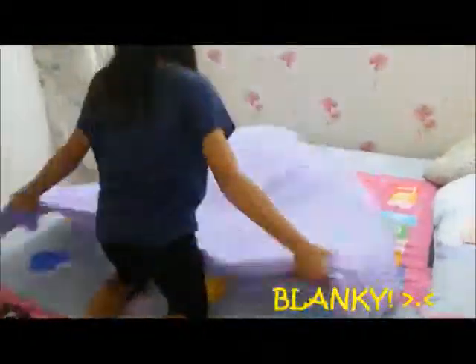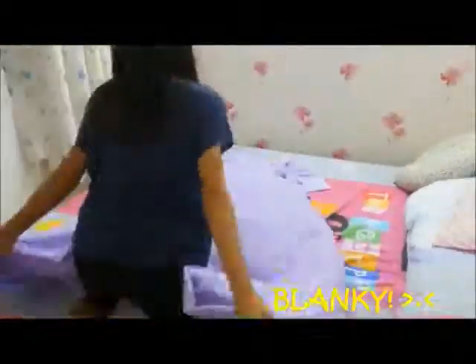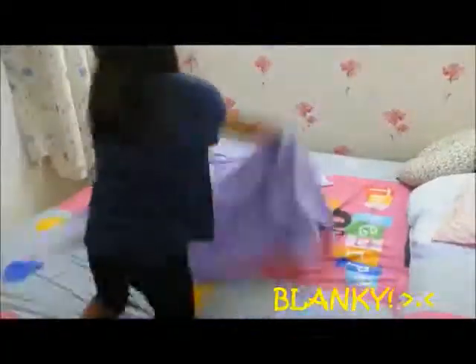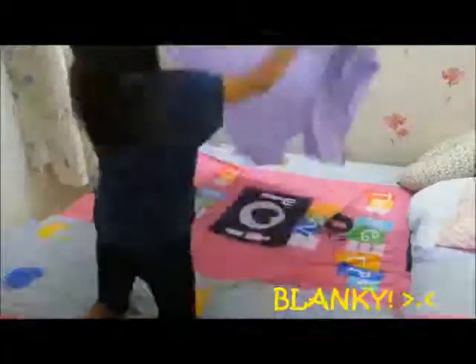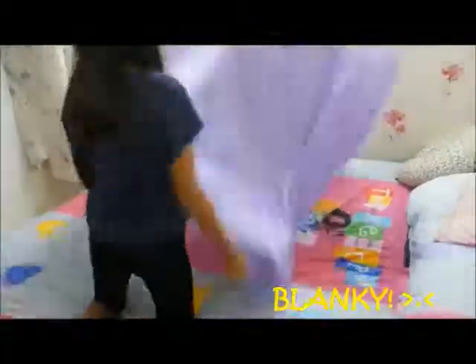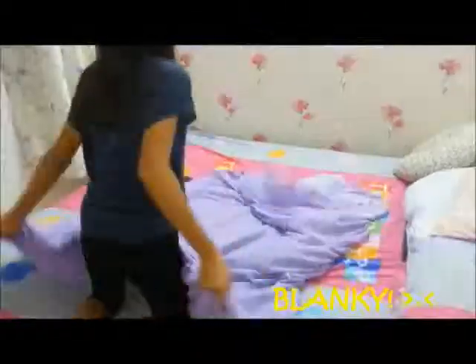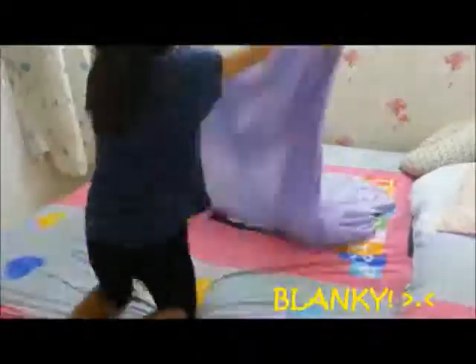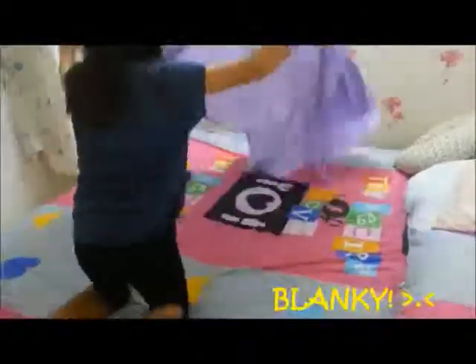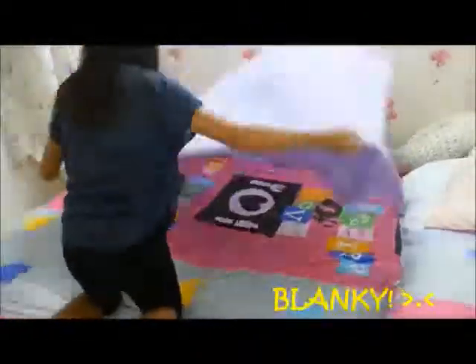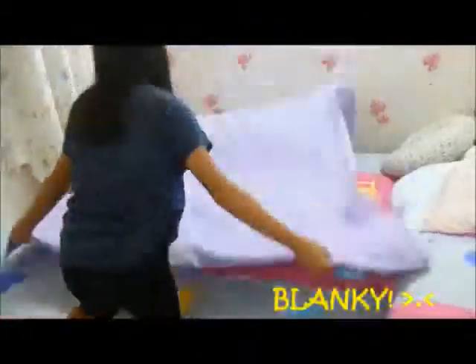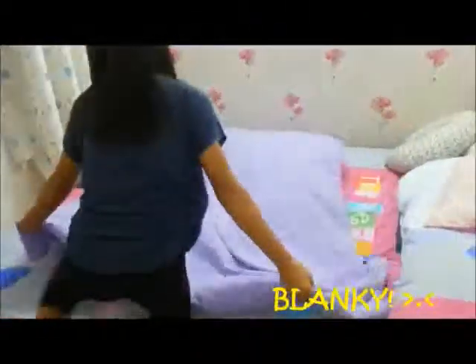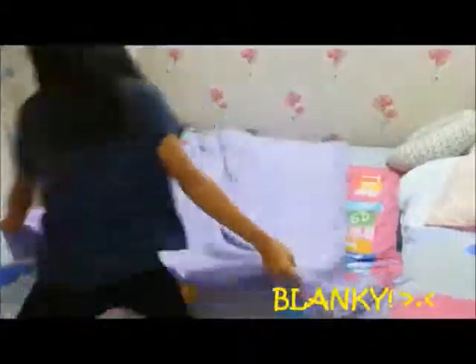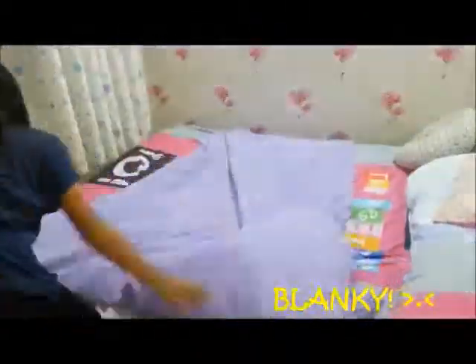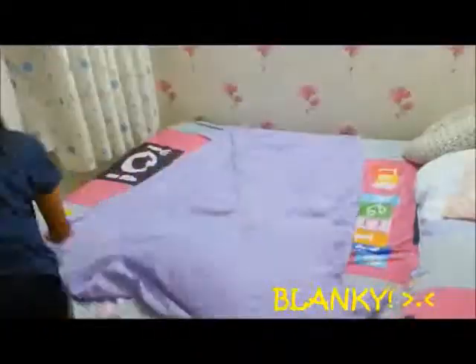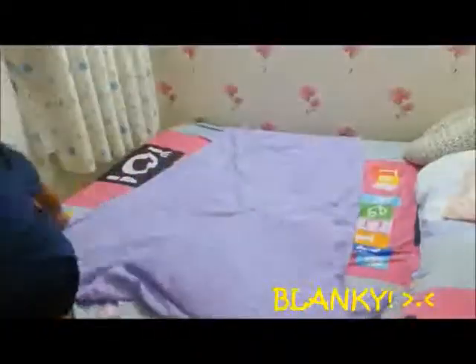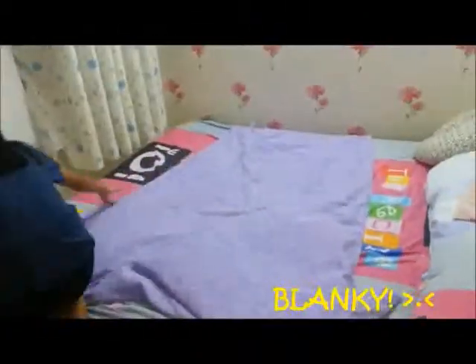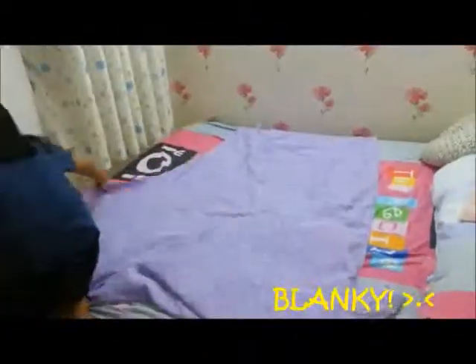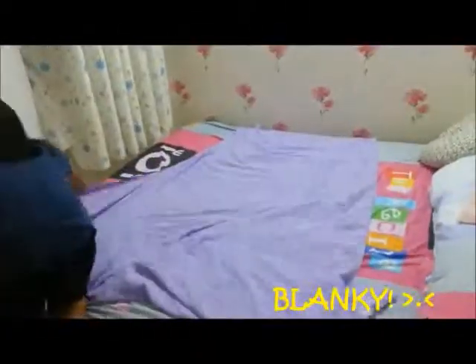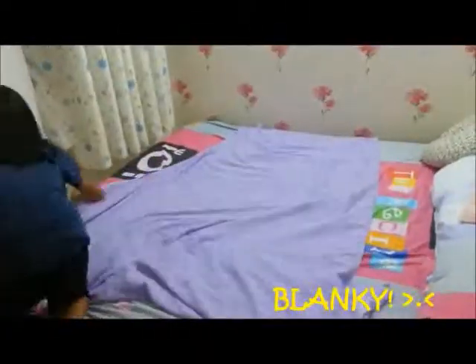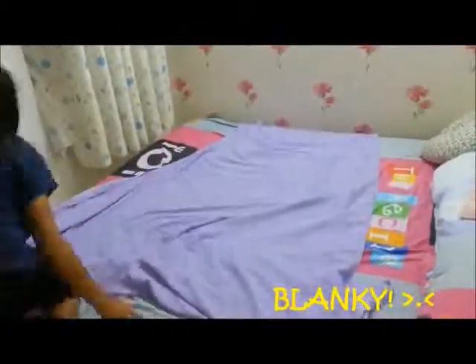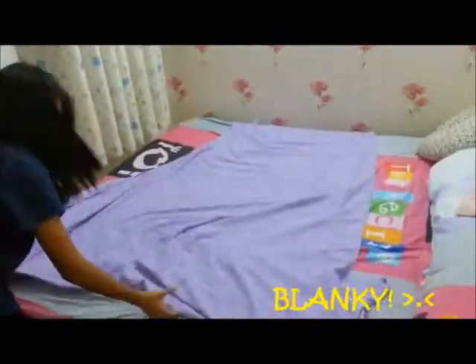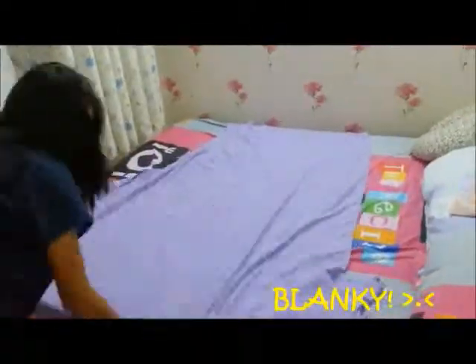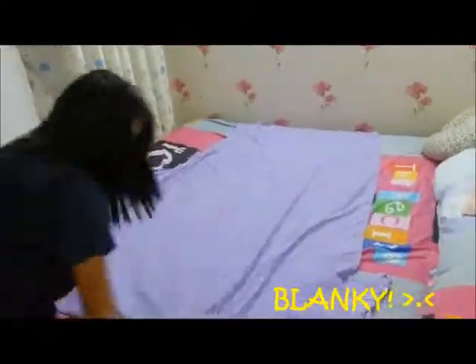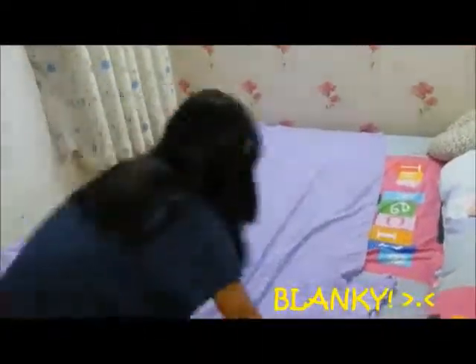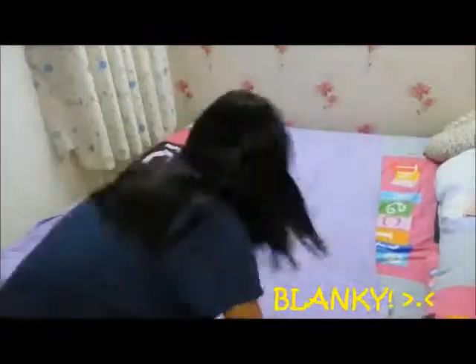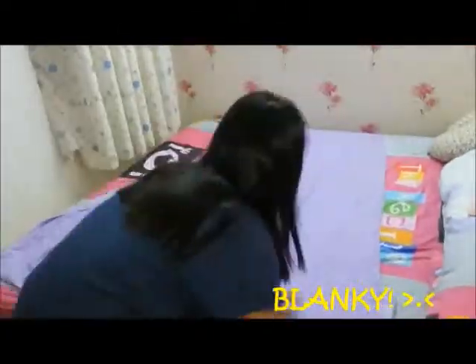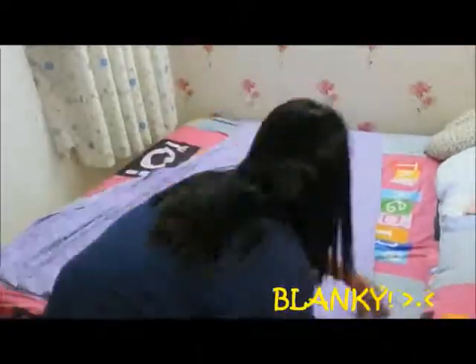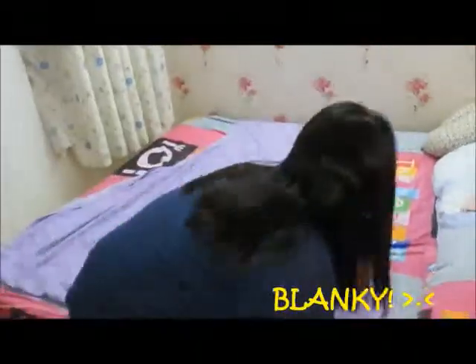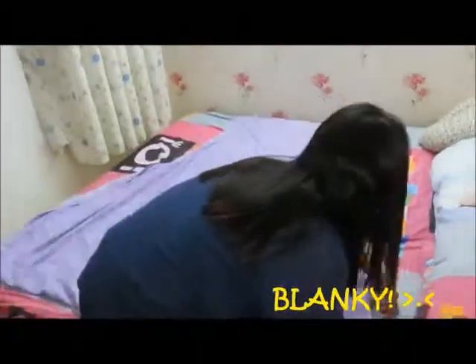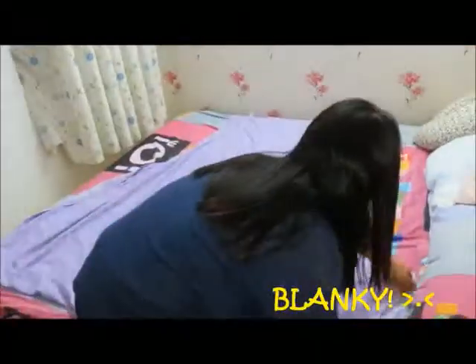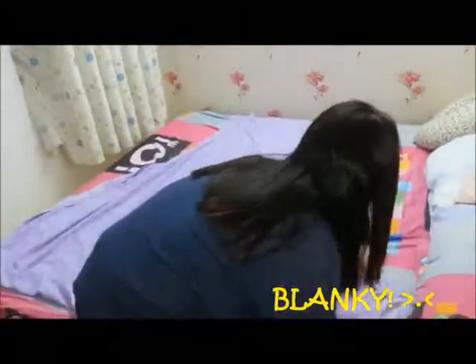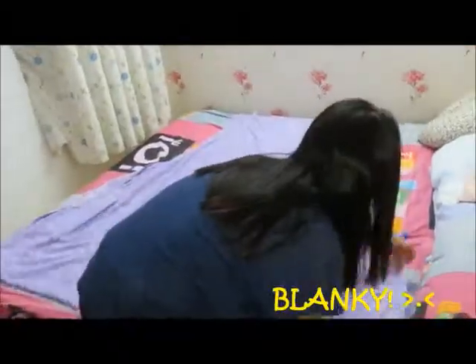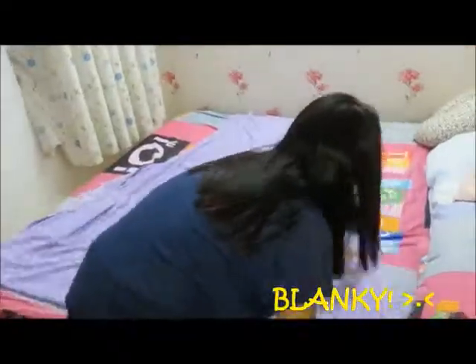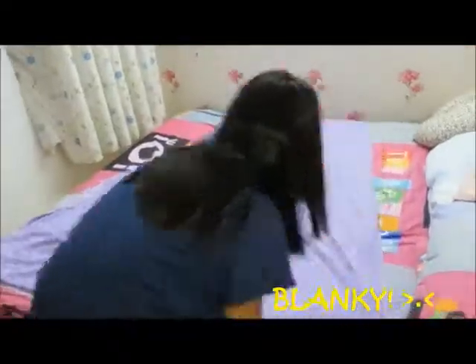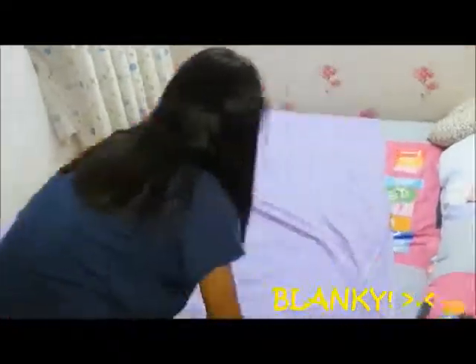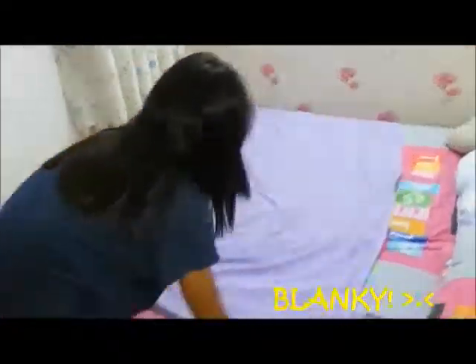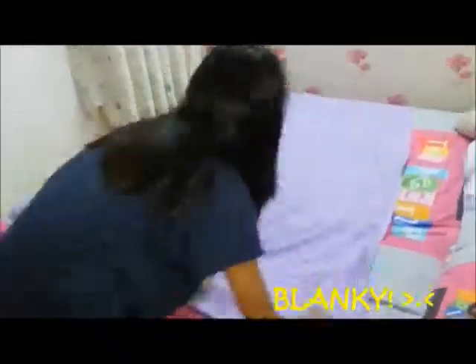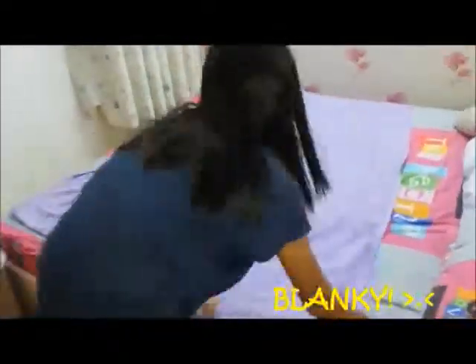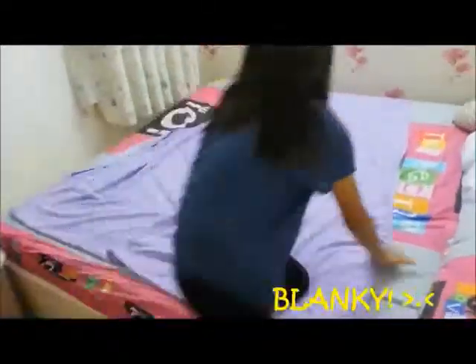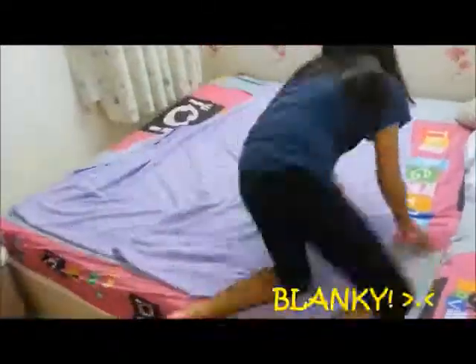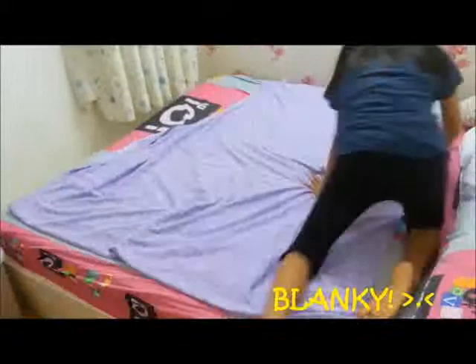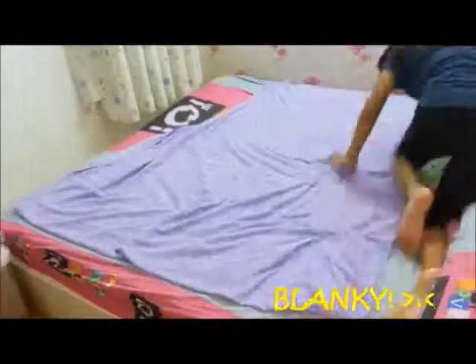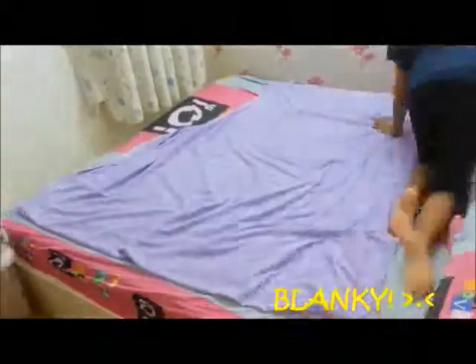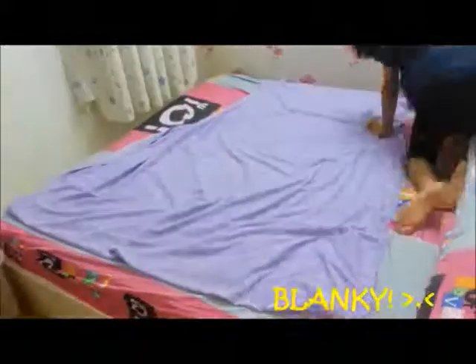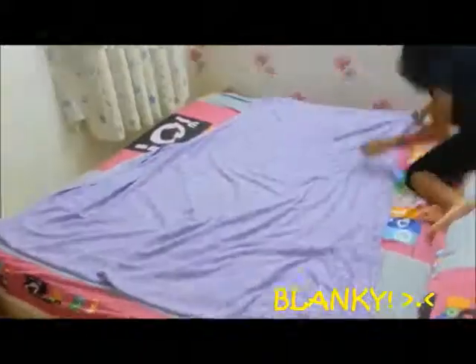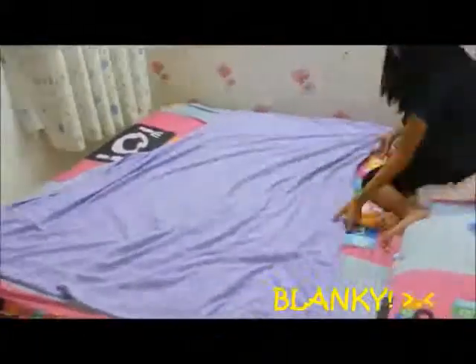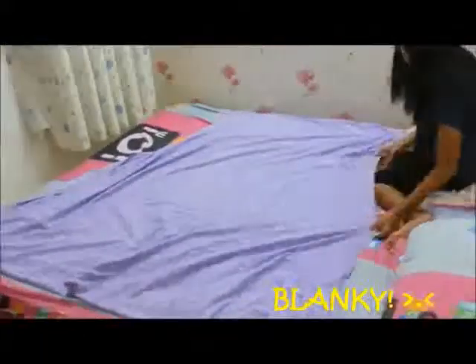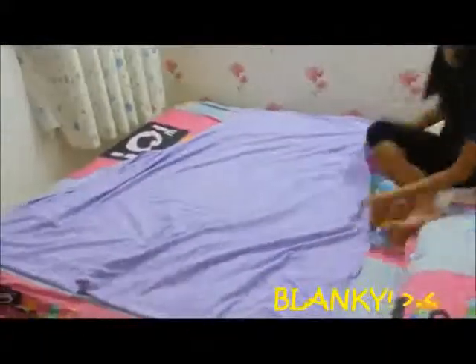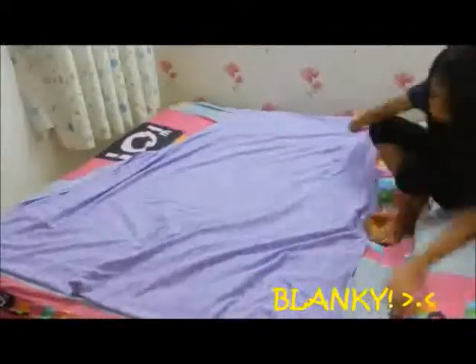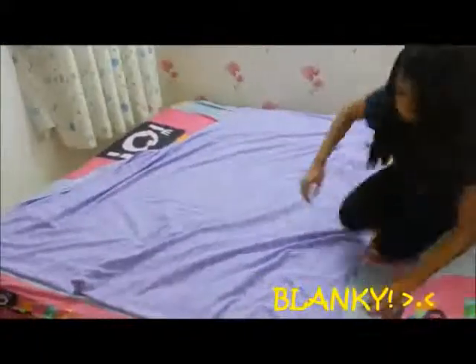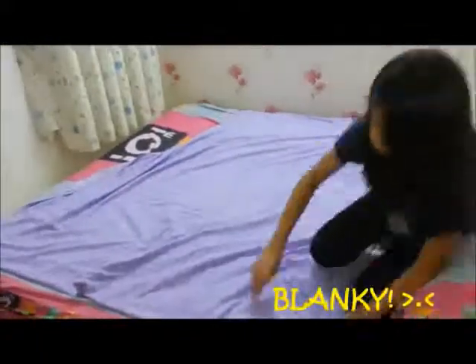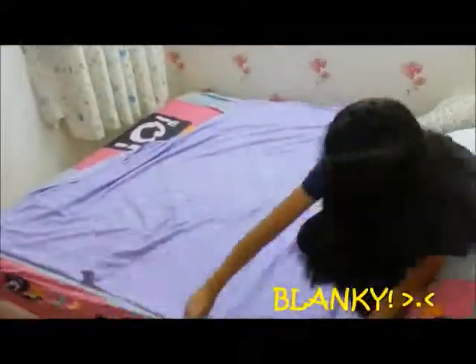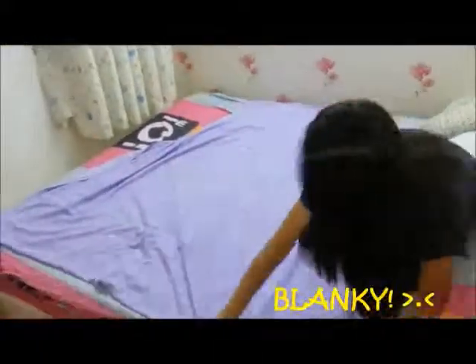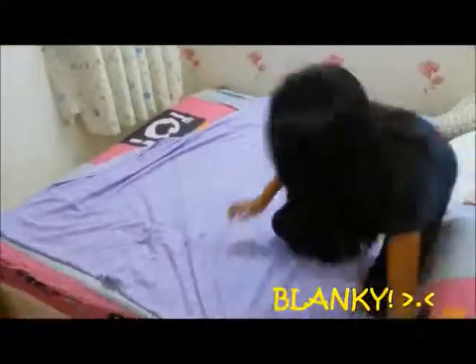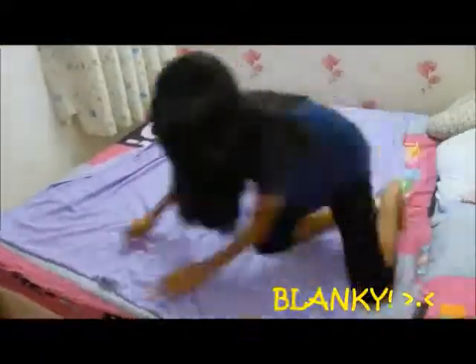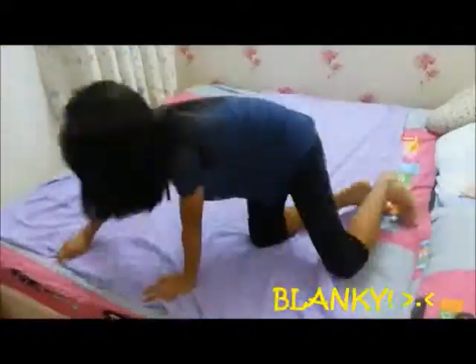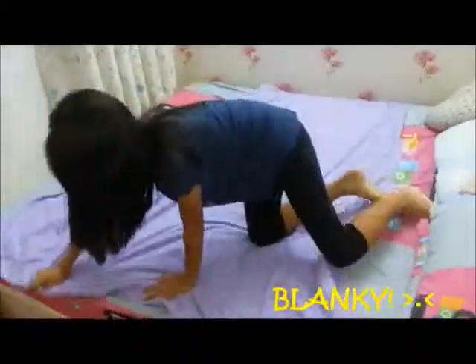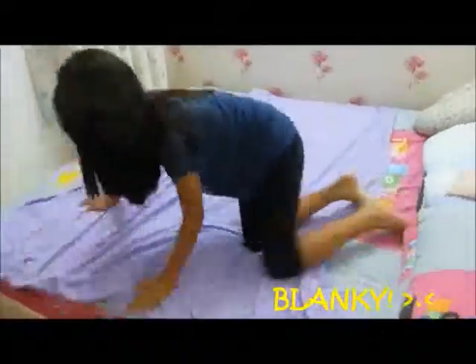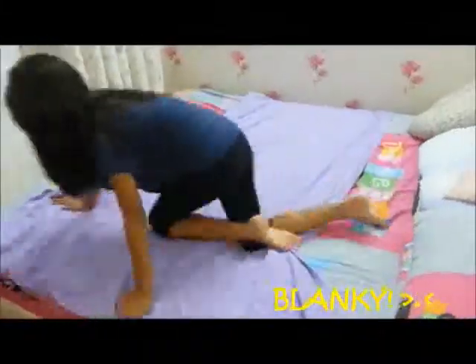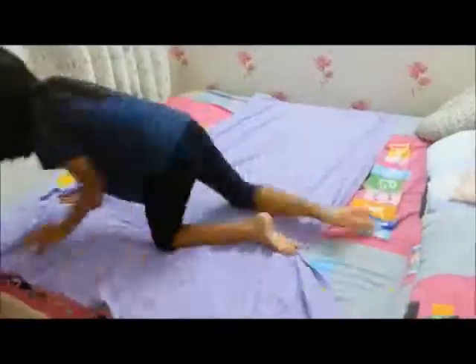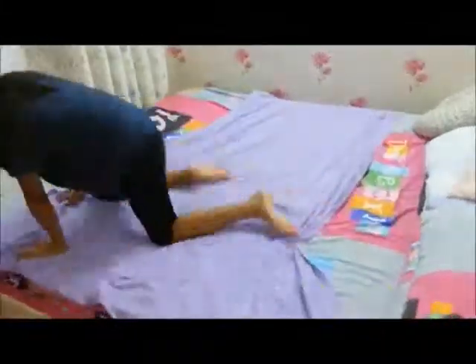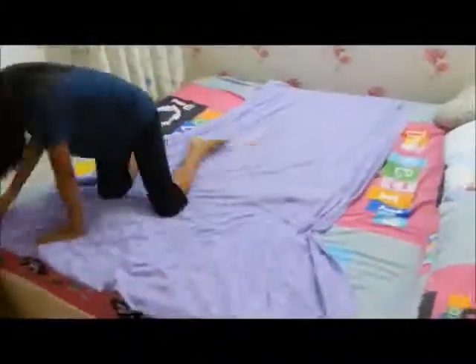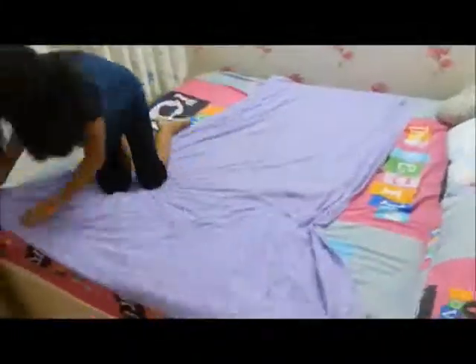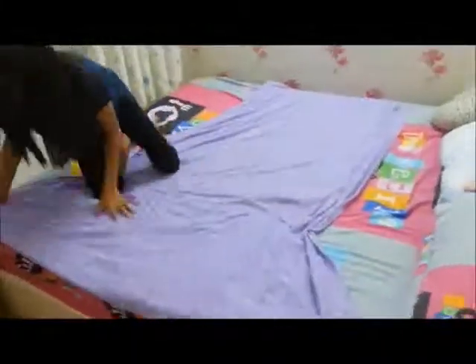Secondly, fully open your blanket and place it at your bed. You might want to fold some top parts of it to its design.